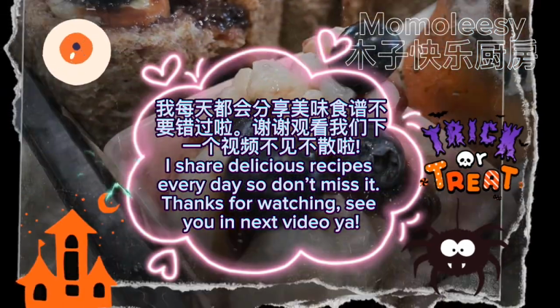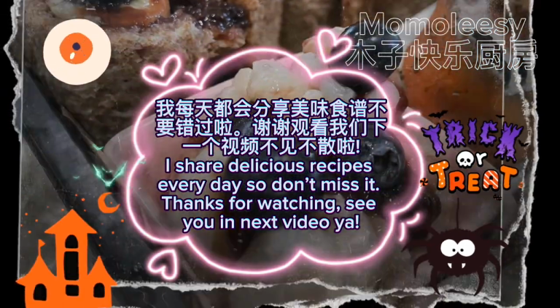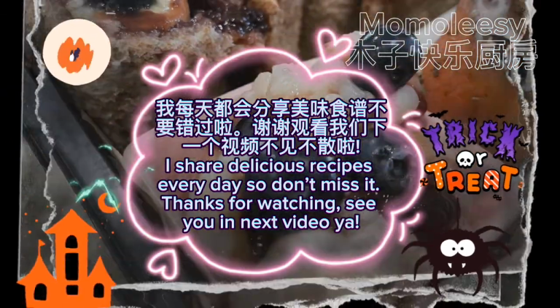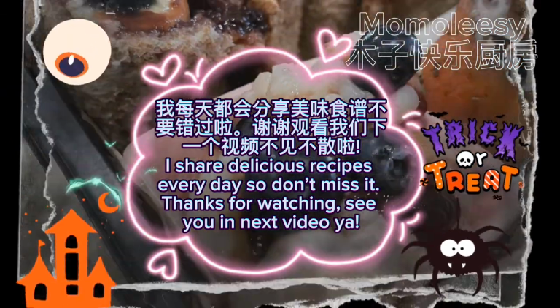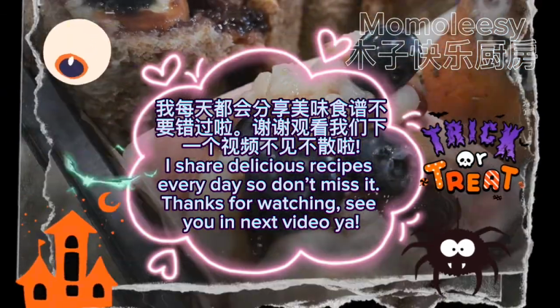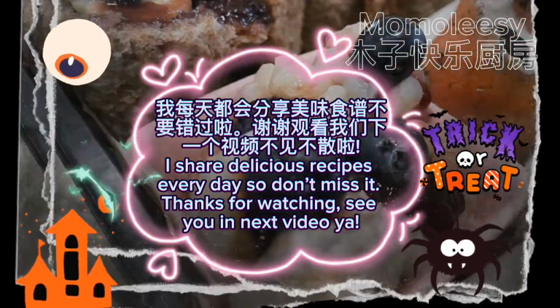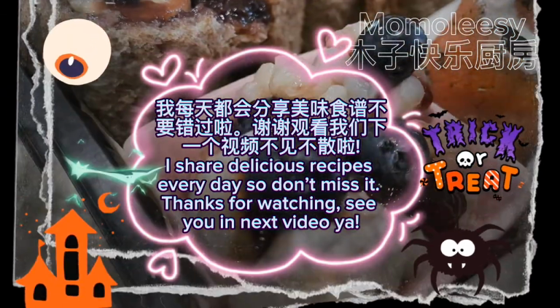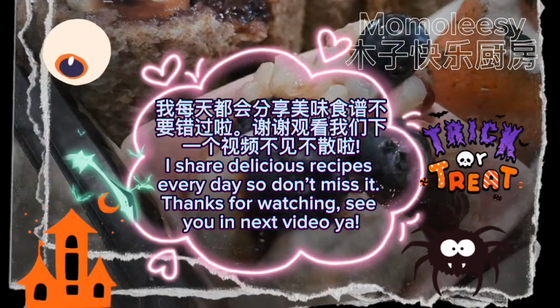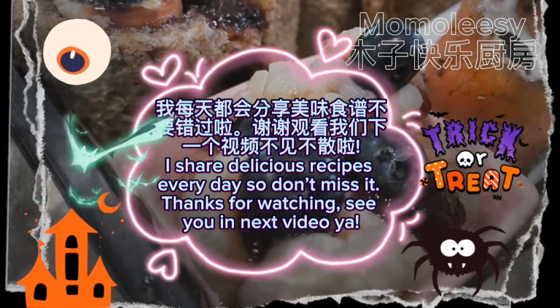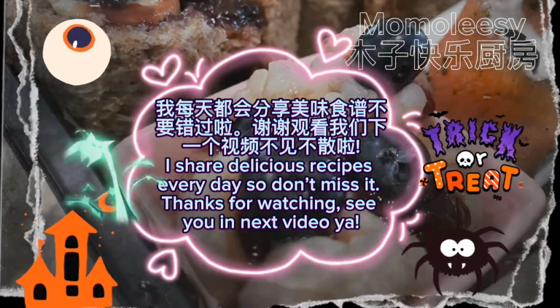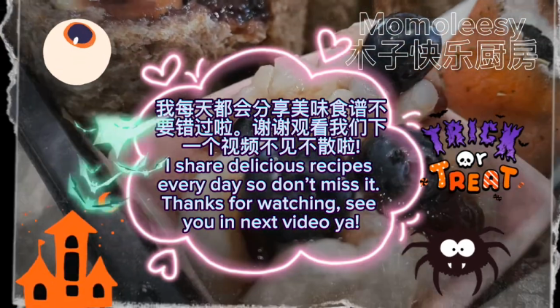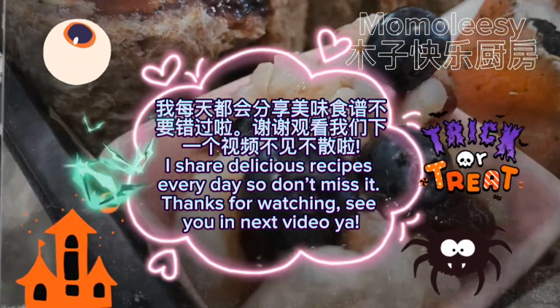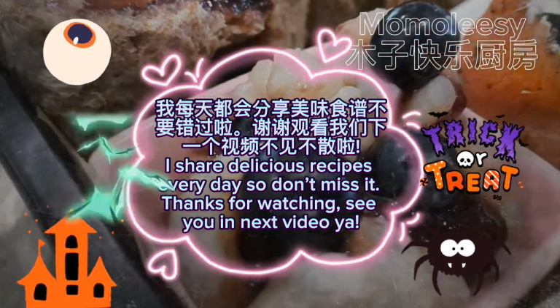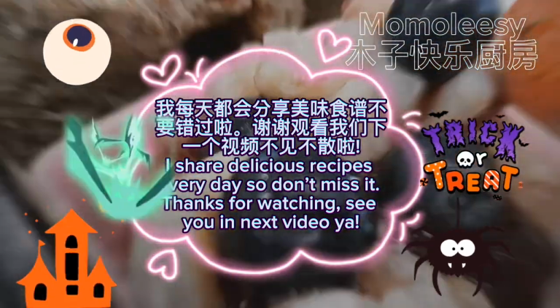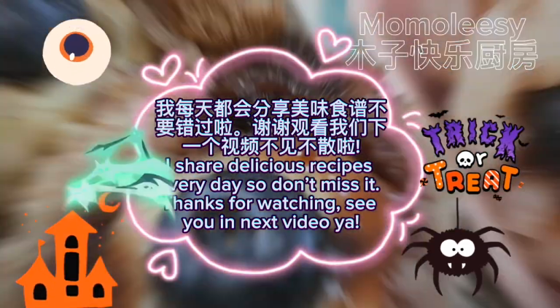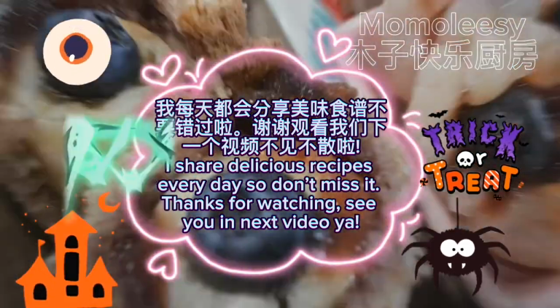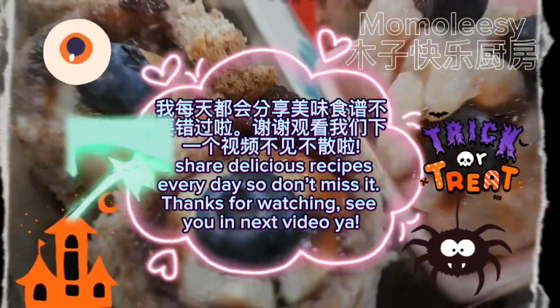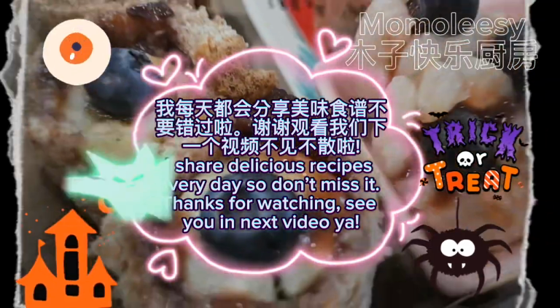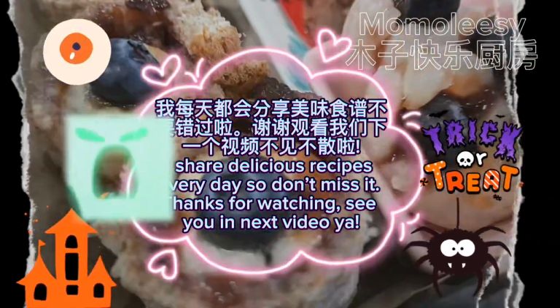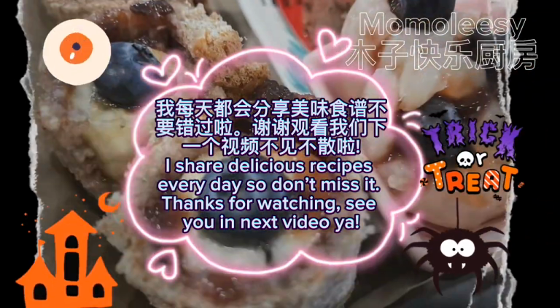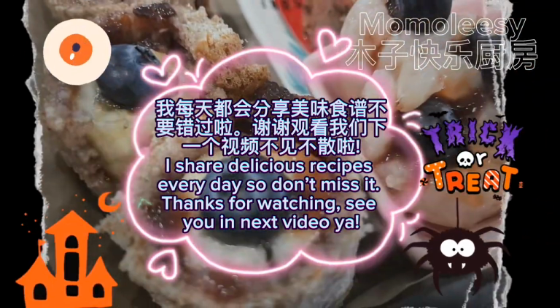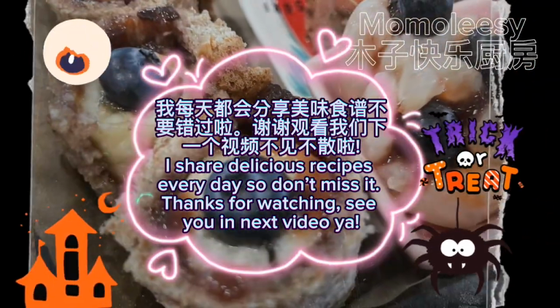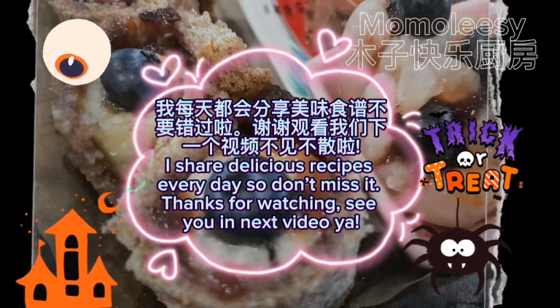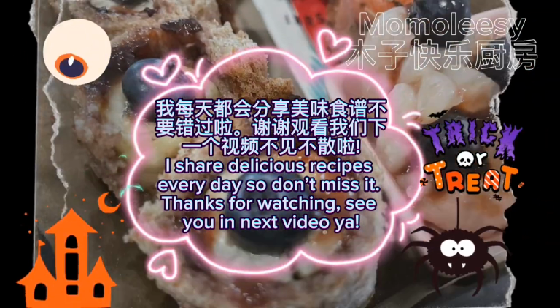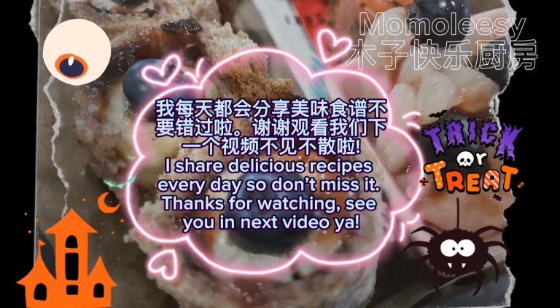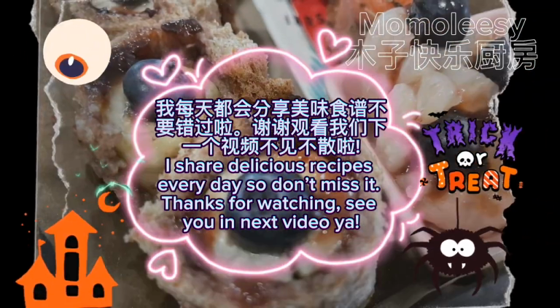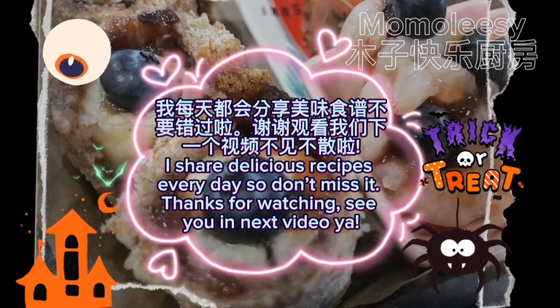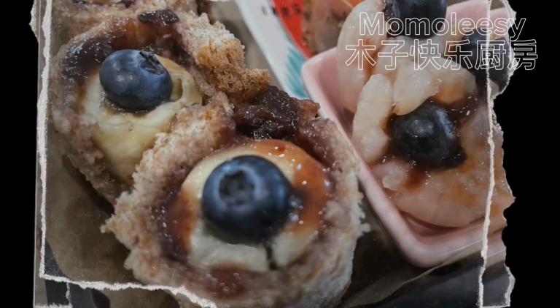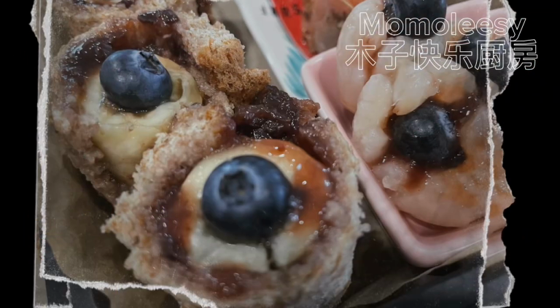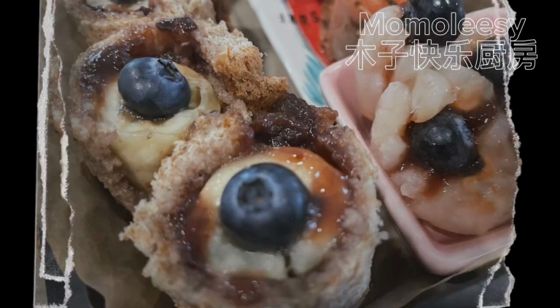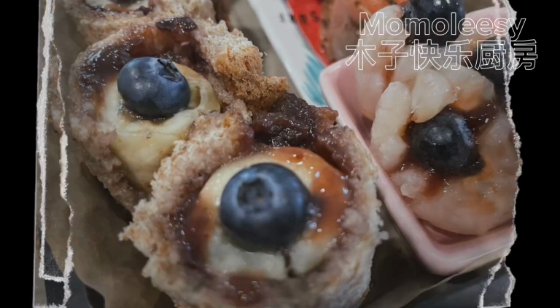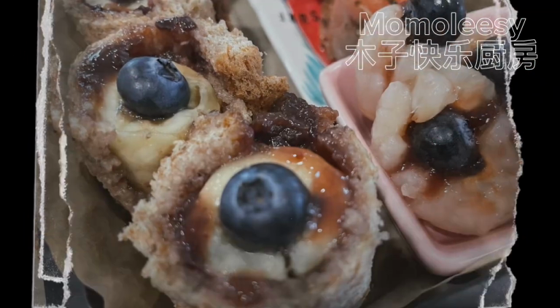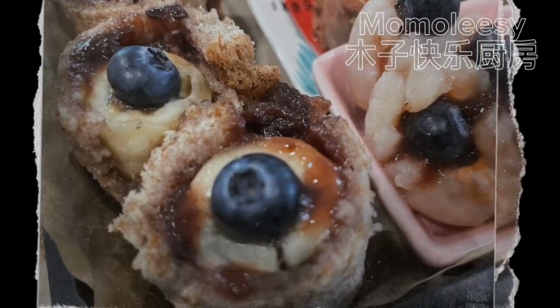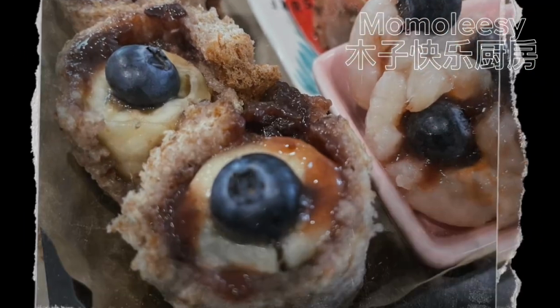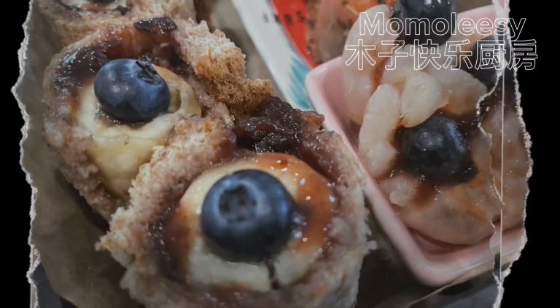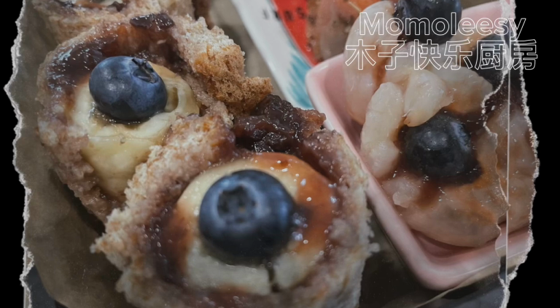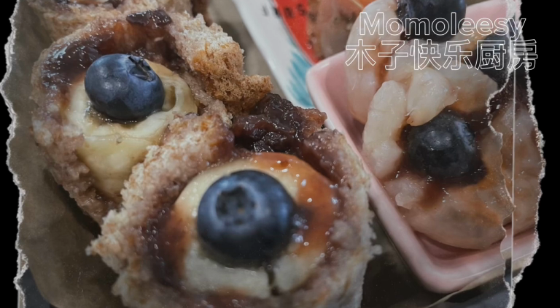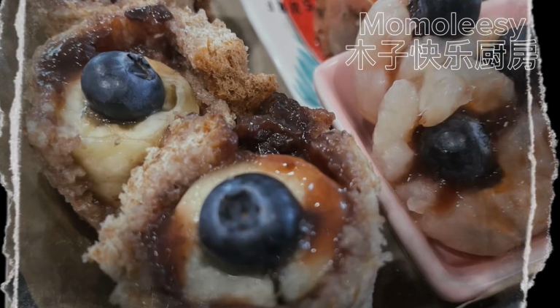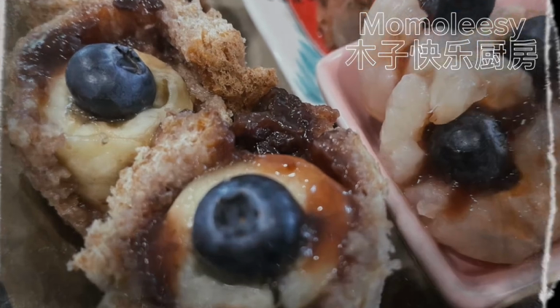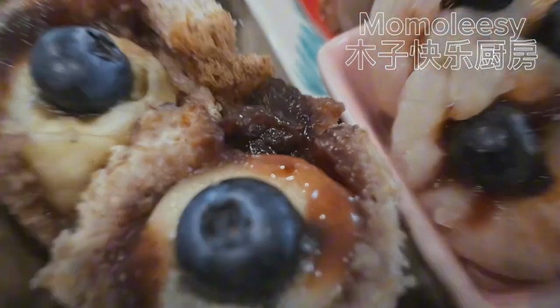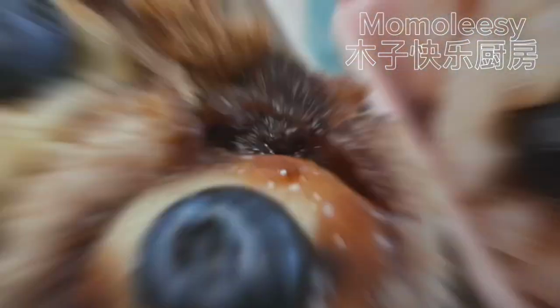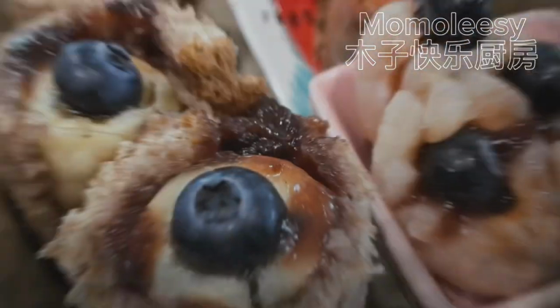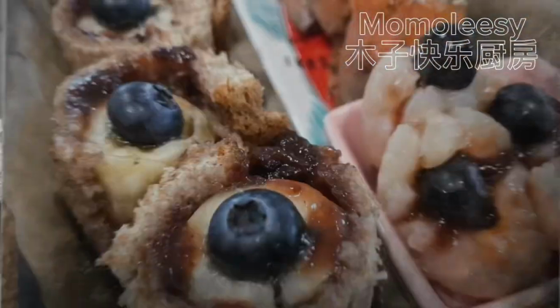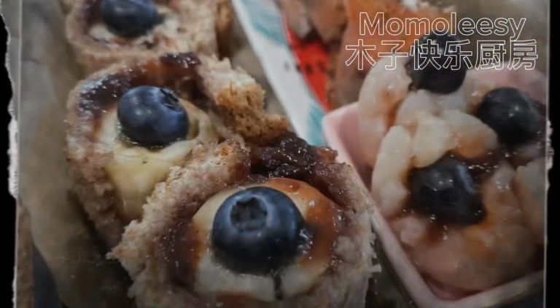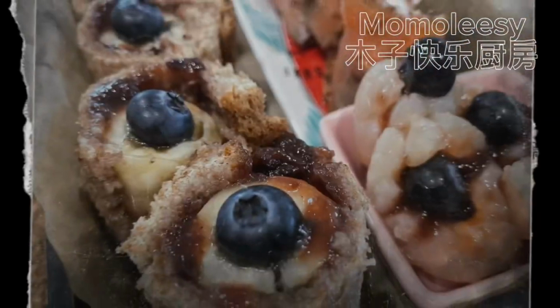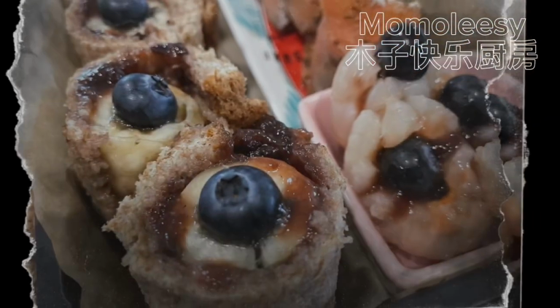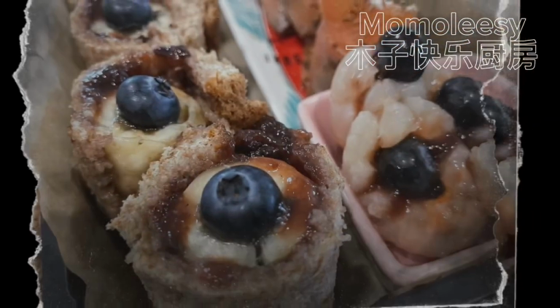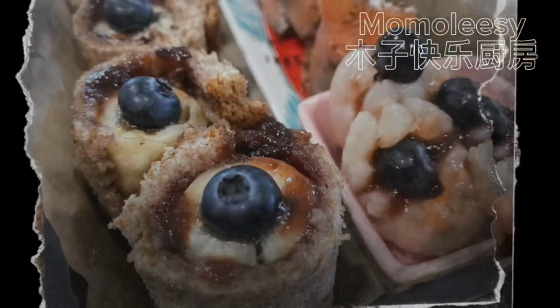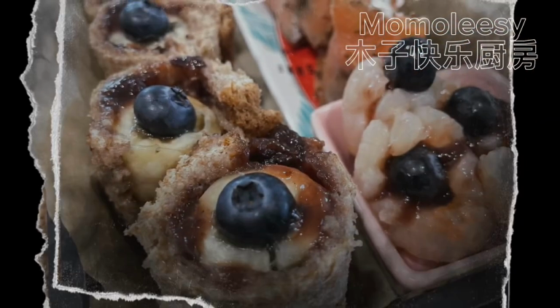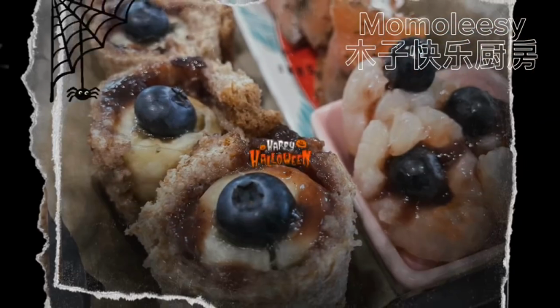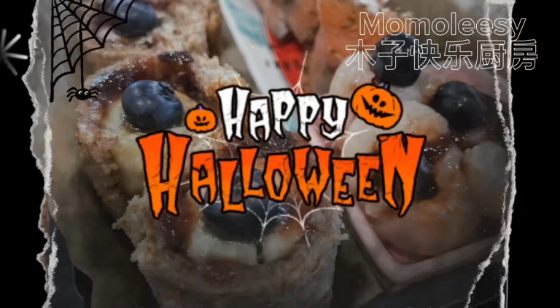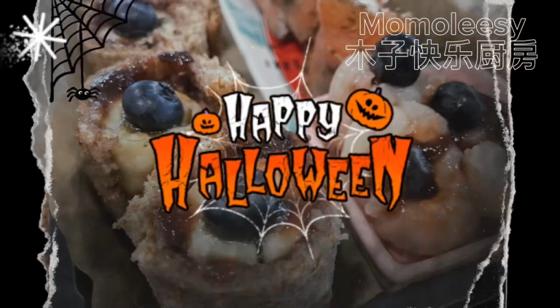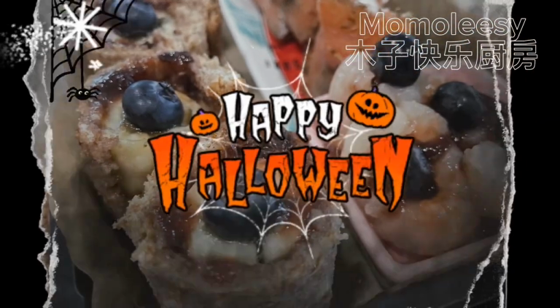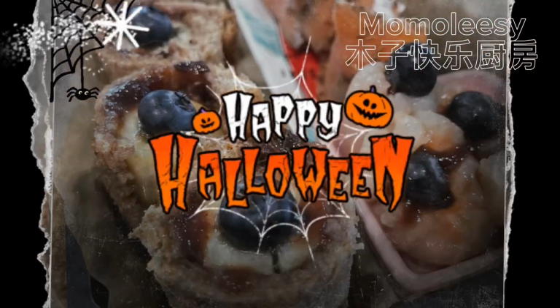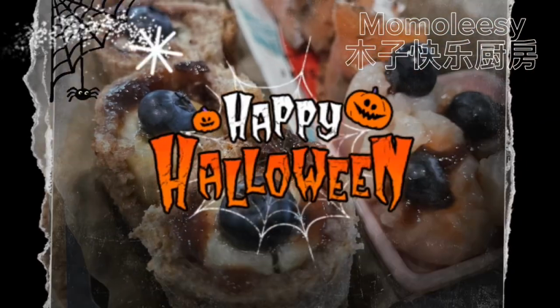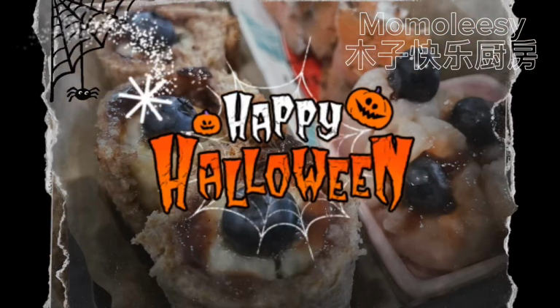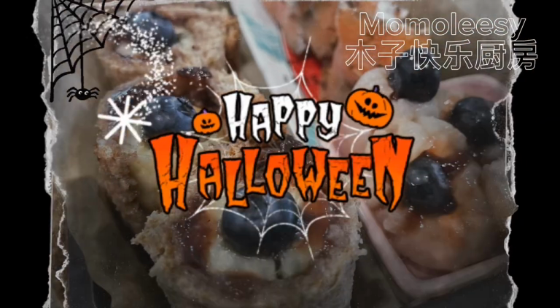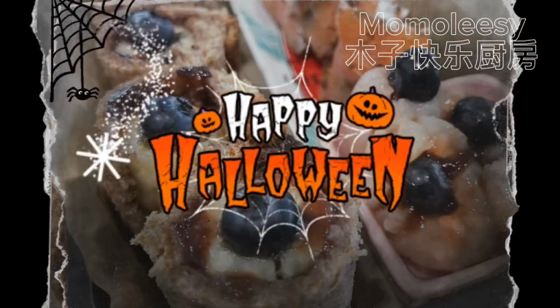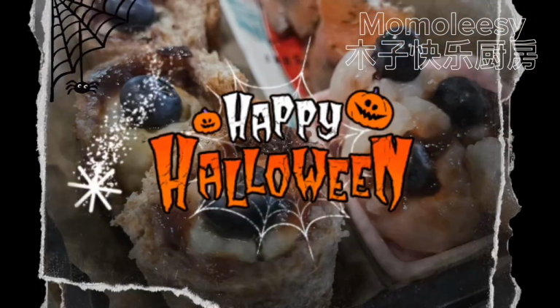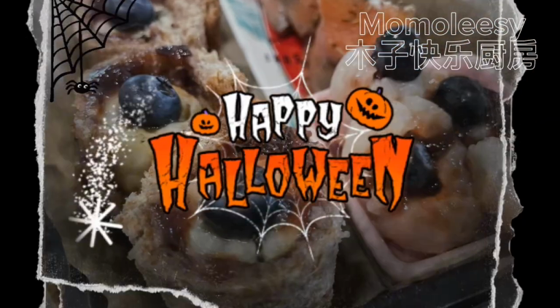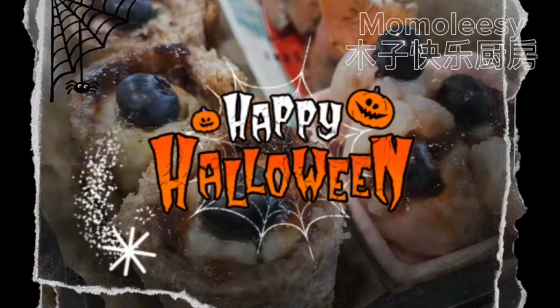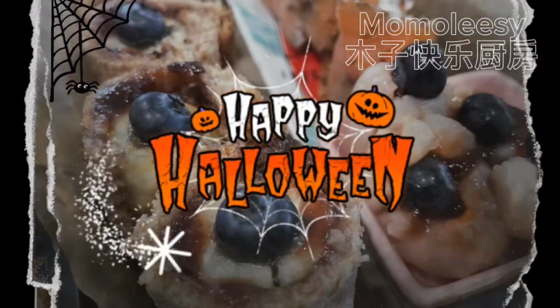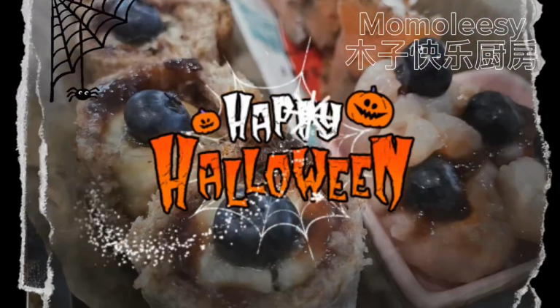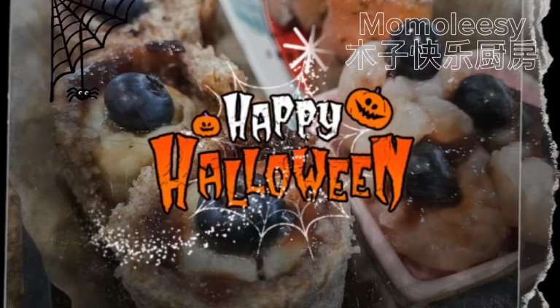Thanks for watching! See you in the next video. Happy Halloween, my friends!